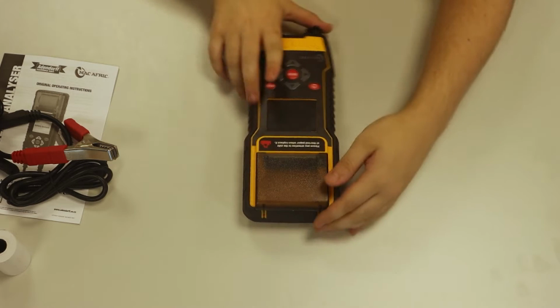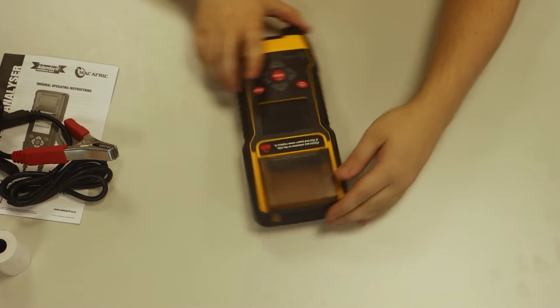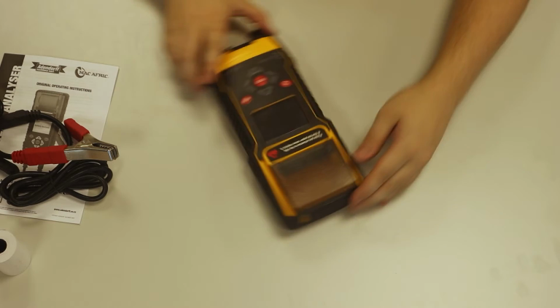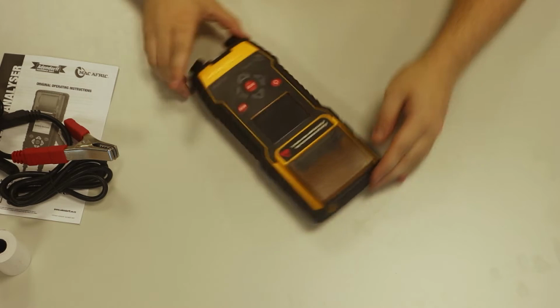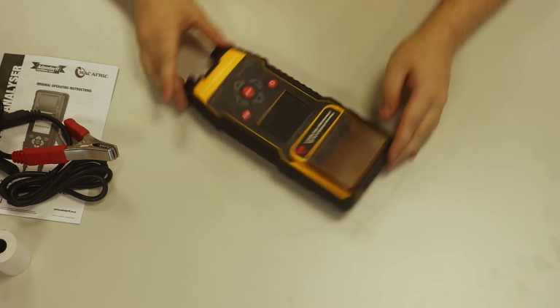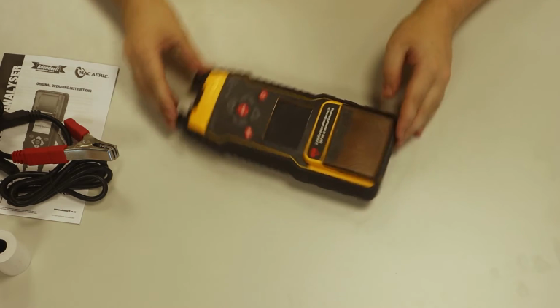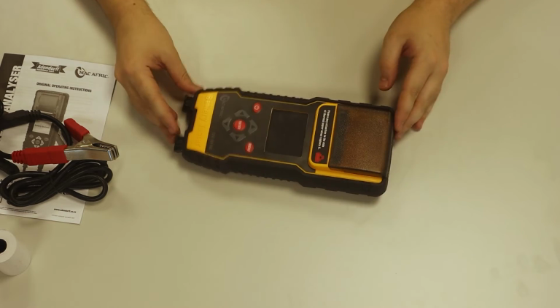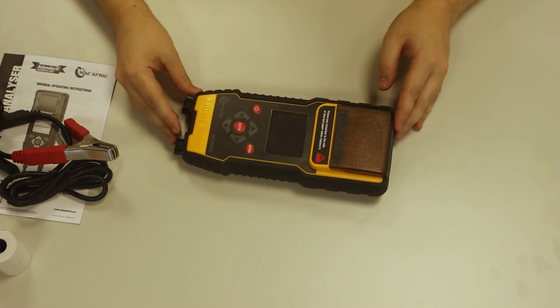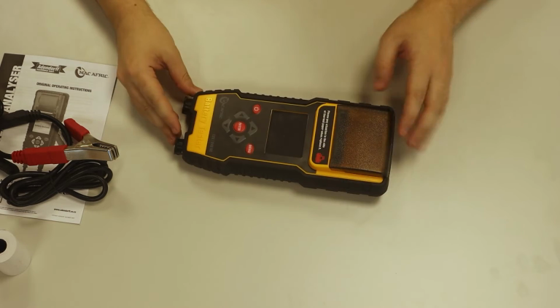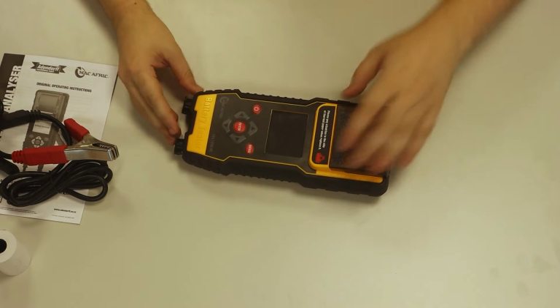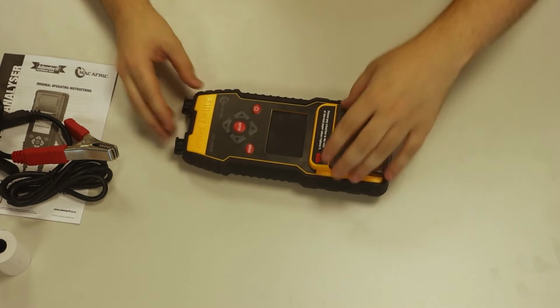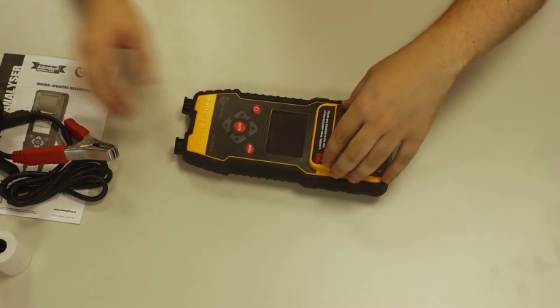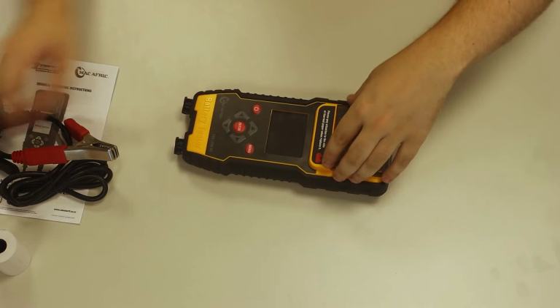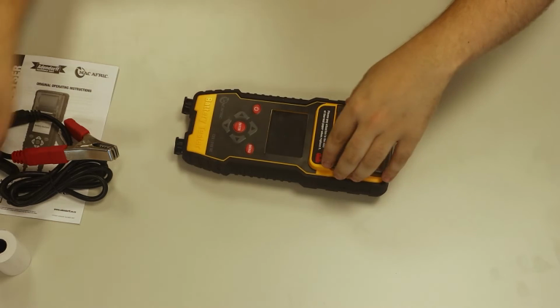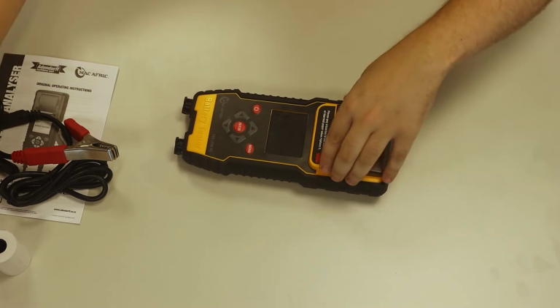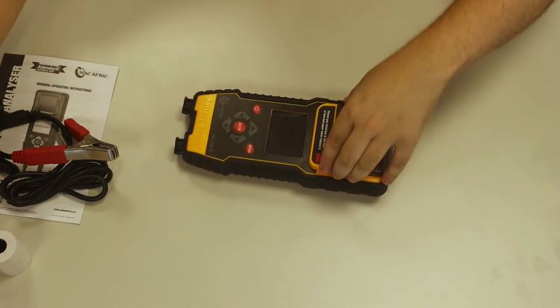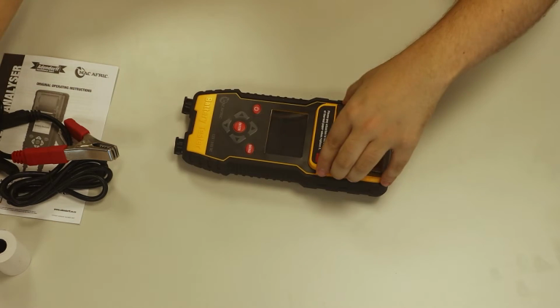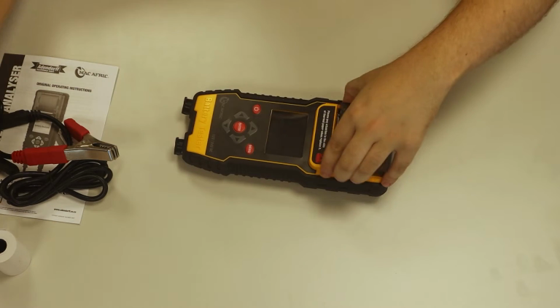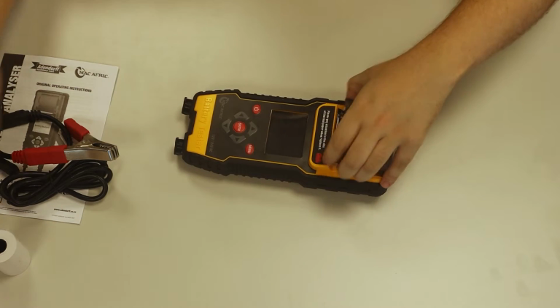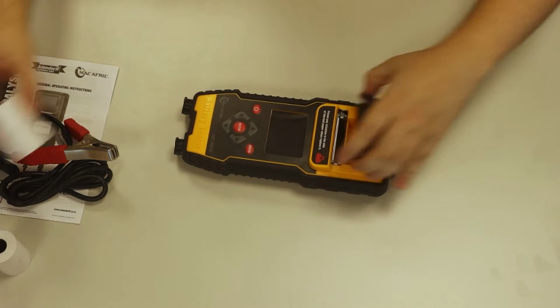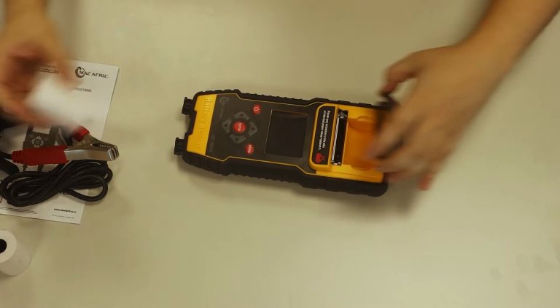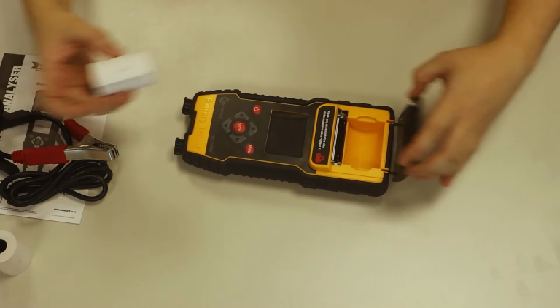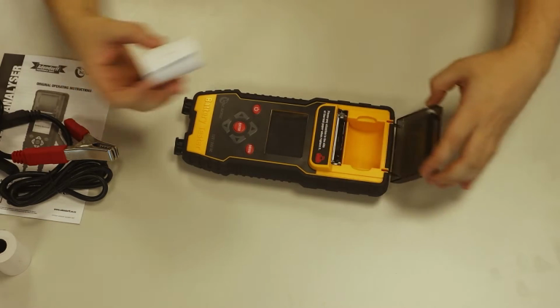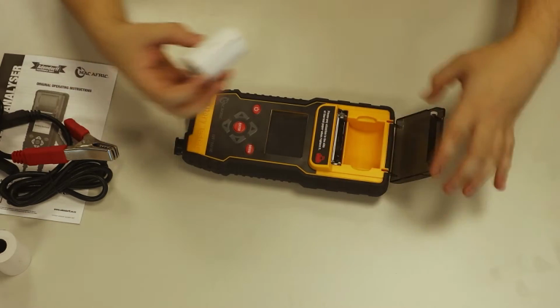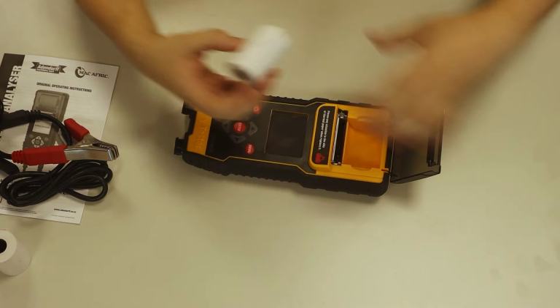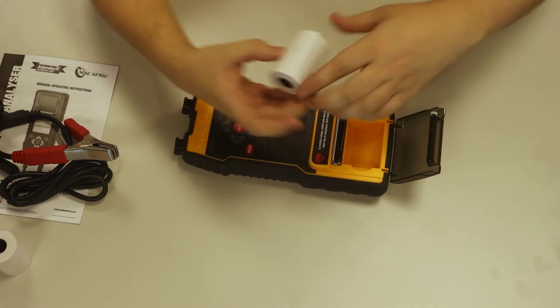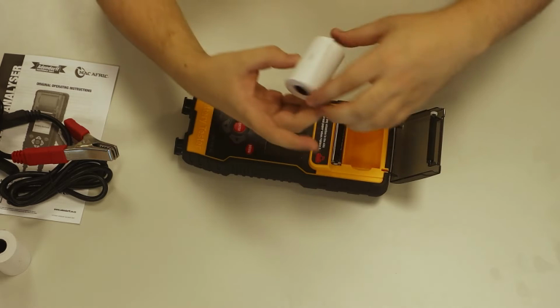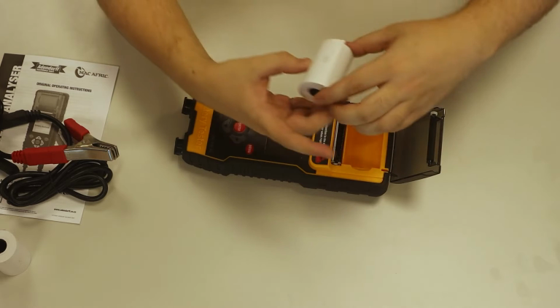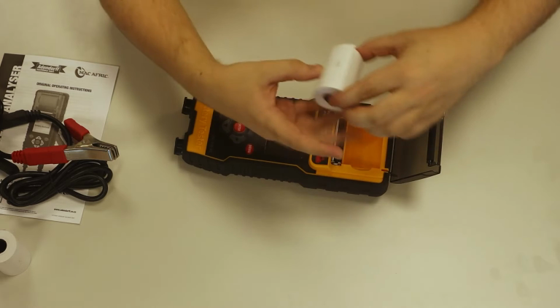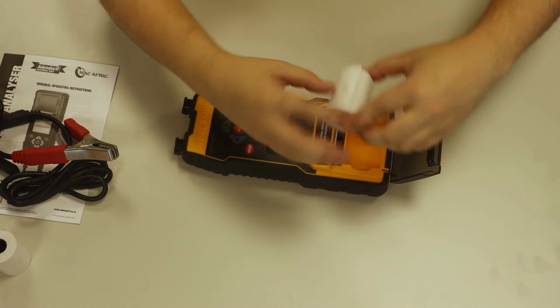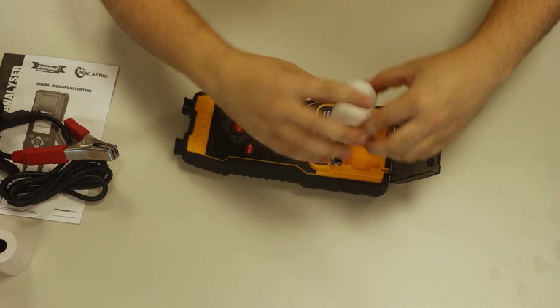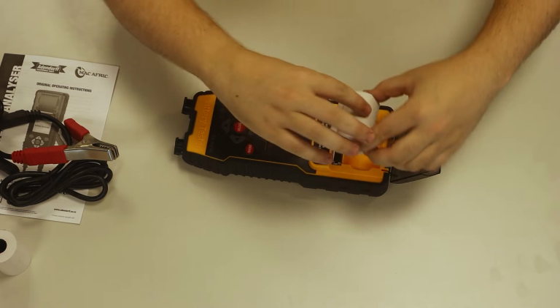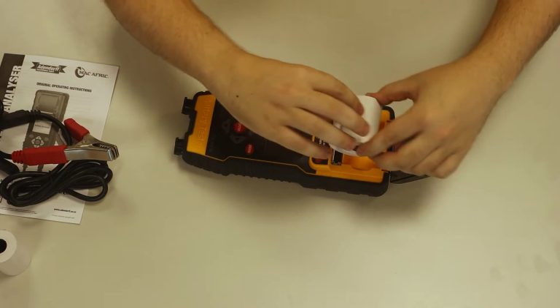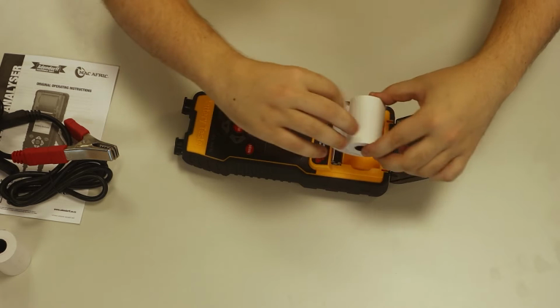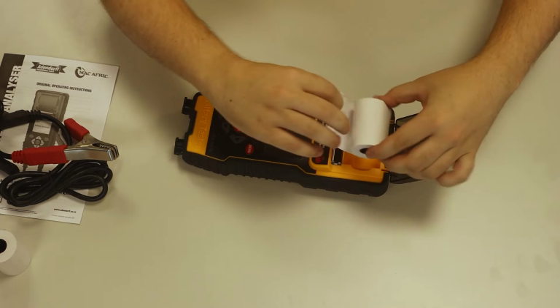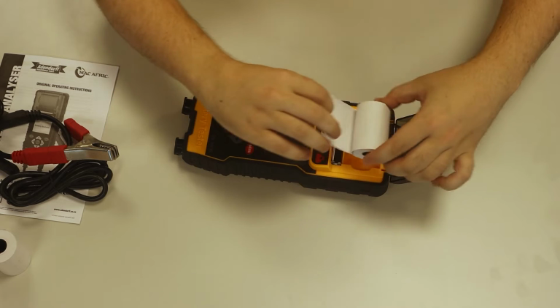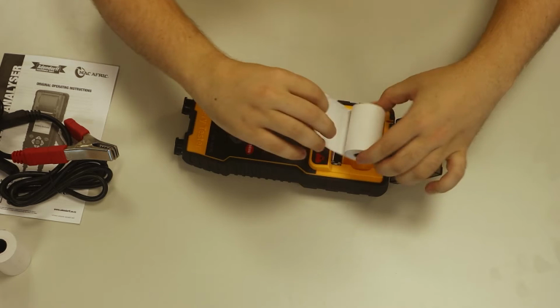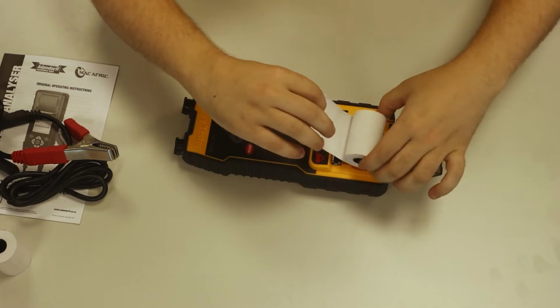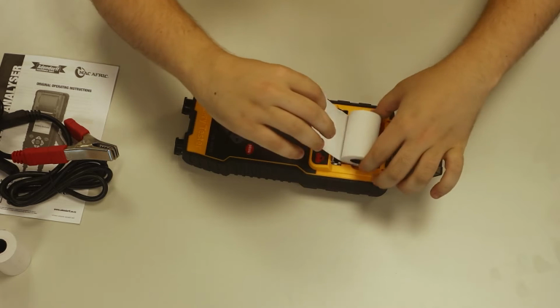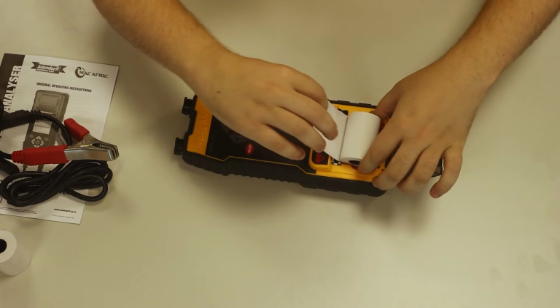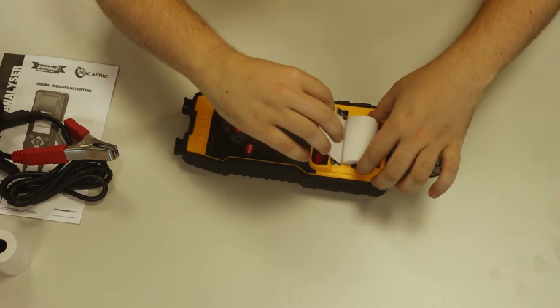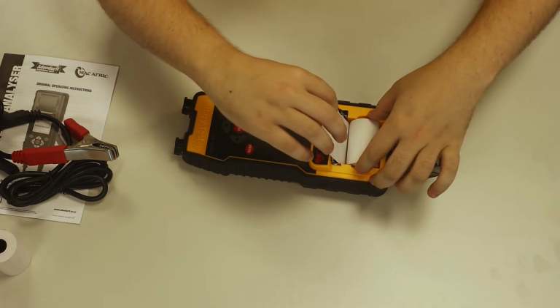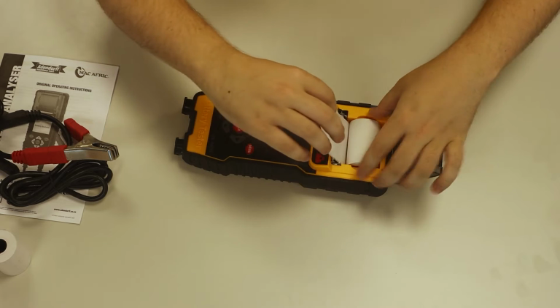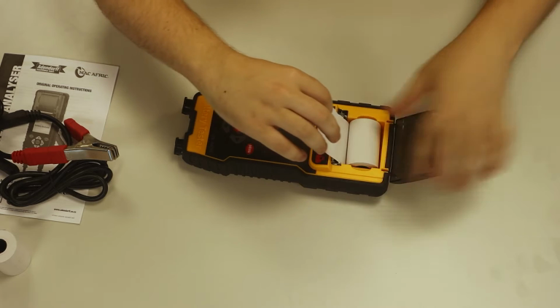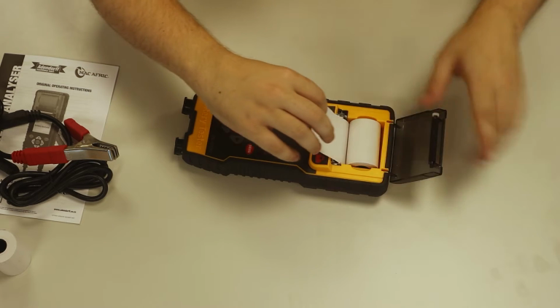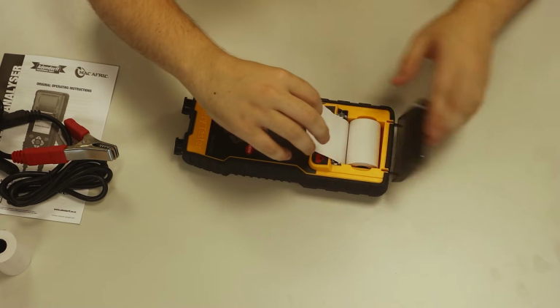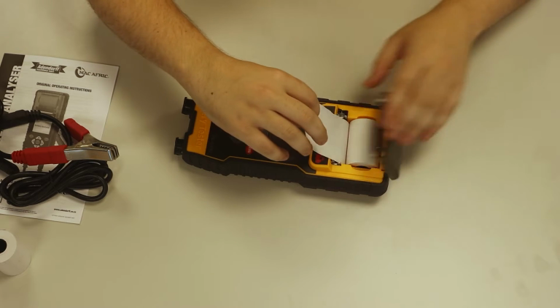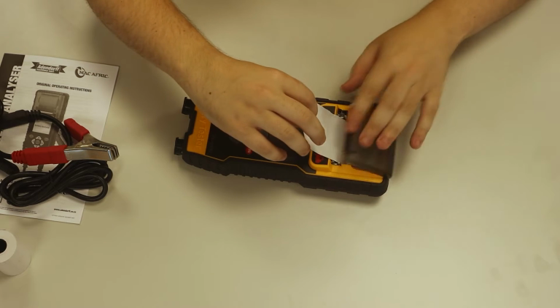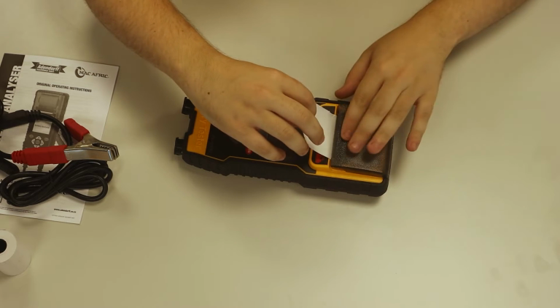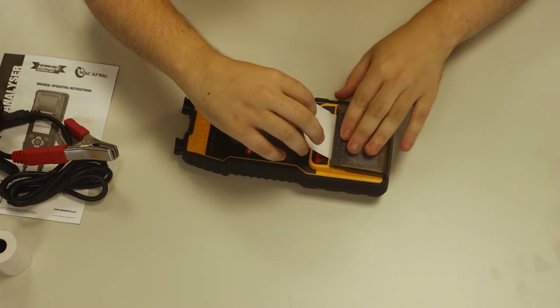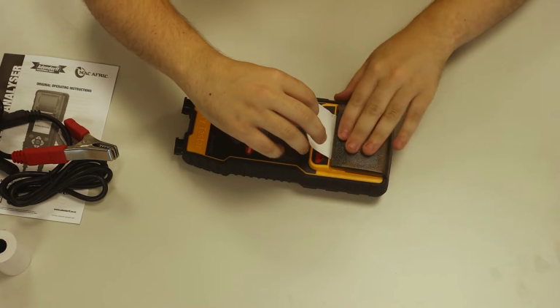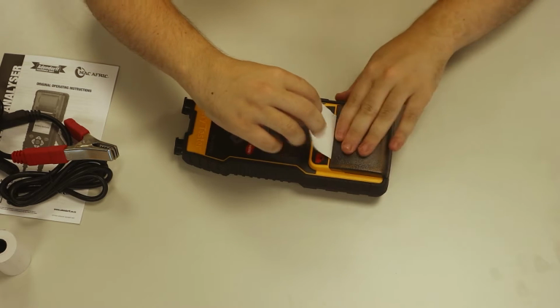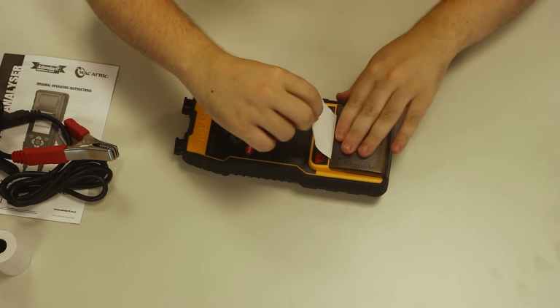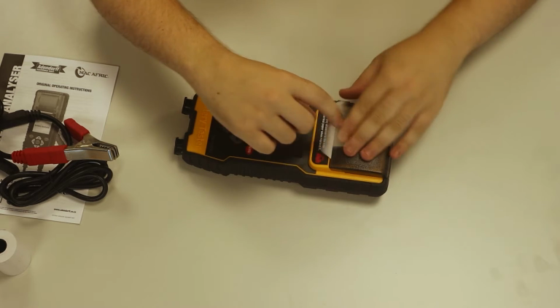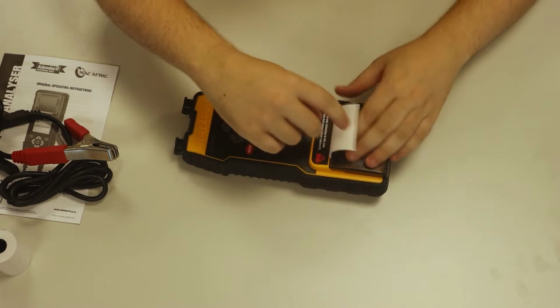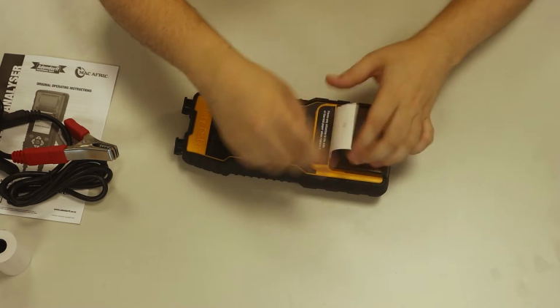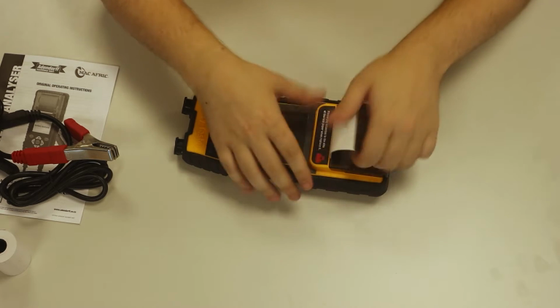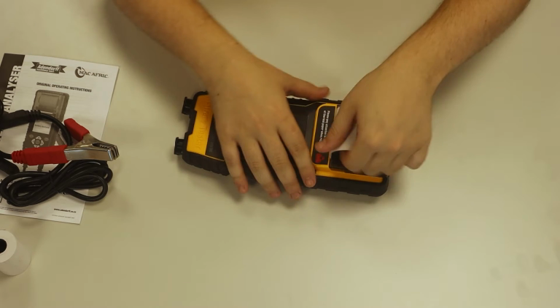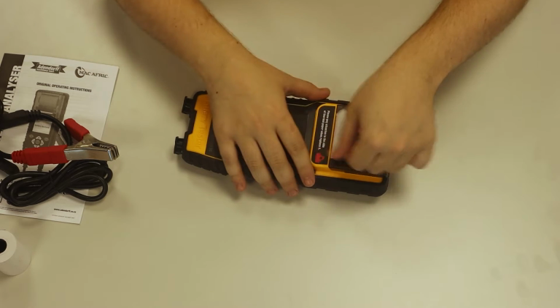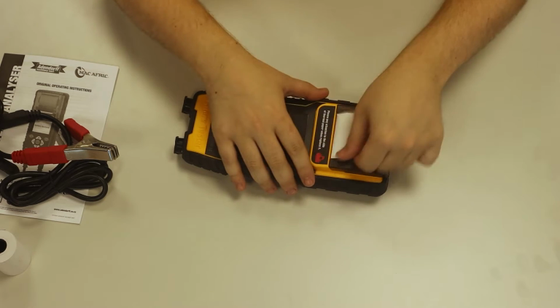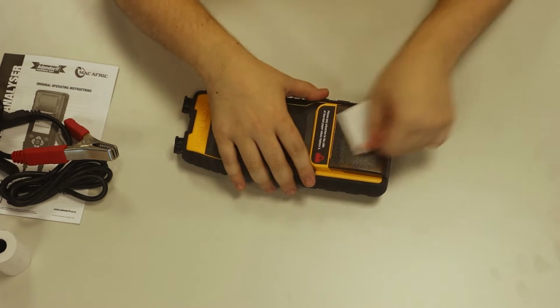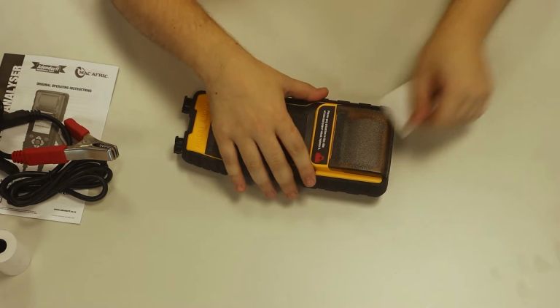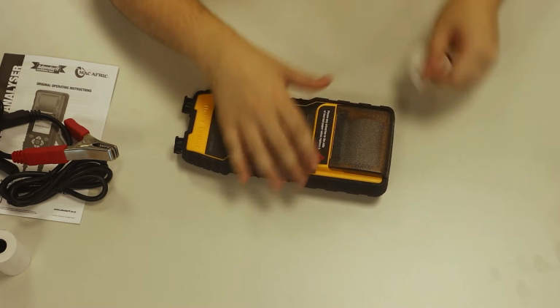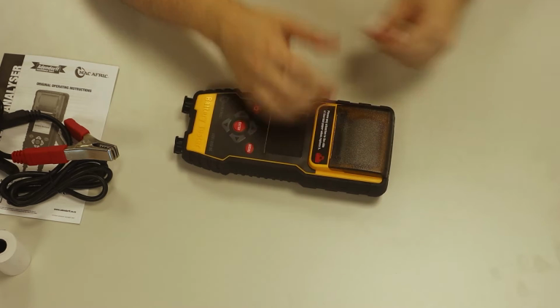Let's insert the paper roll. You want to insert the paper roll facing towards the LCD screen and trim off the excess.